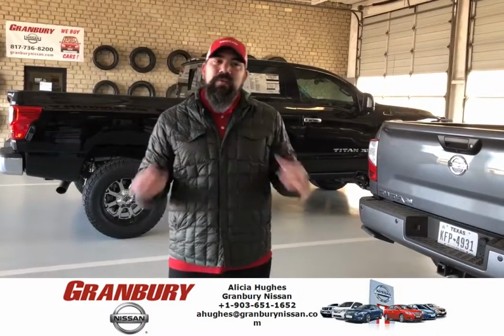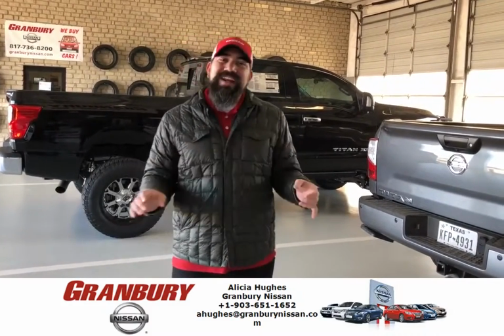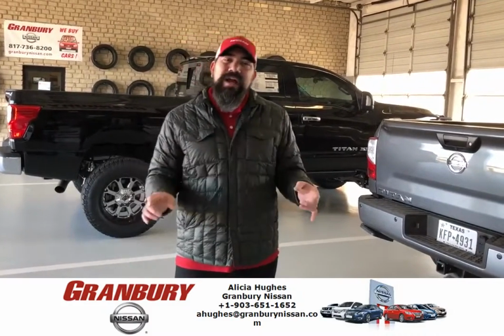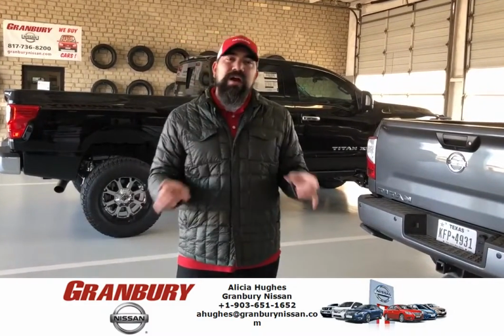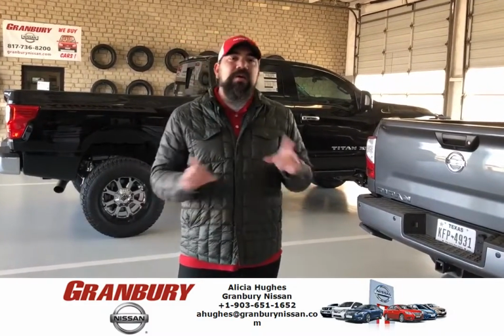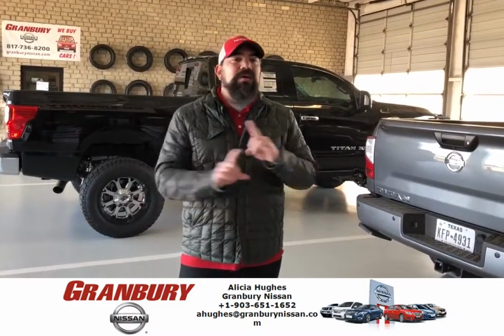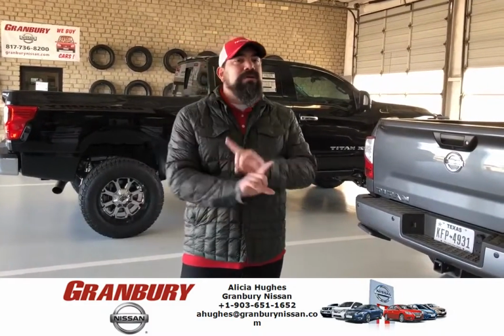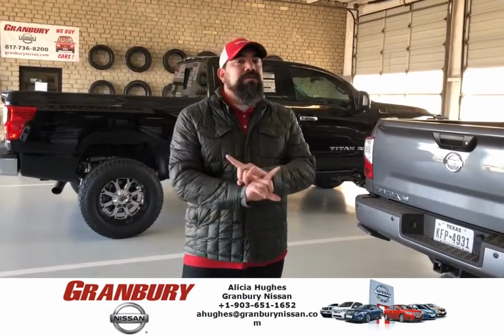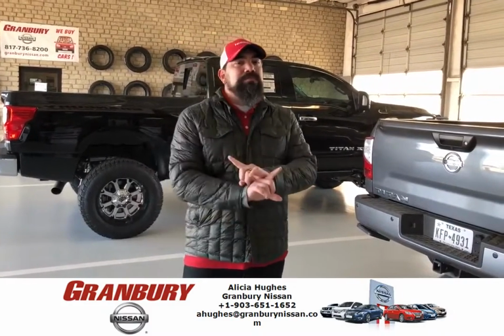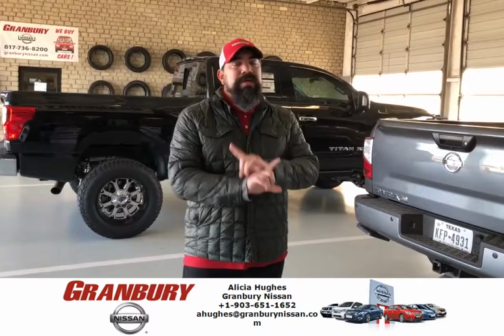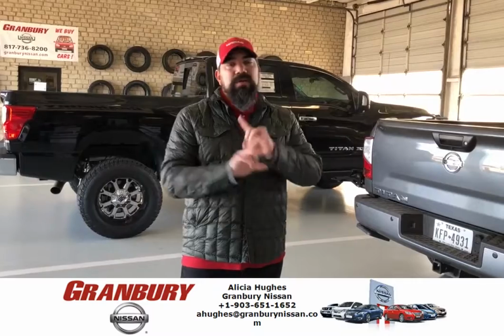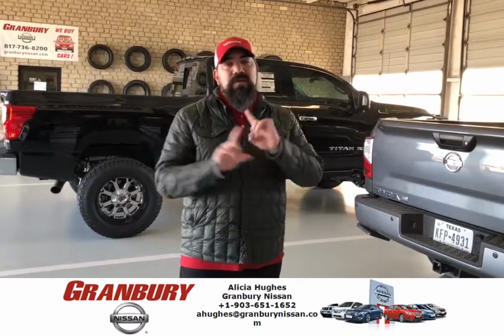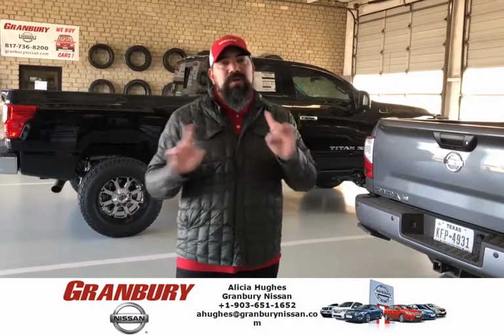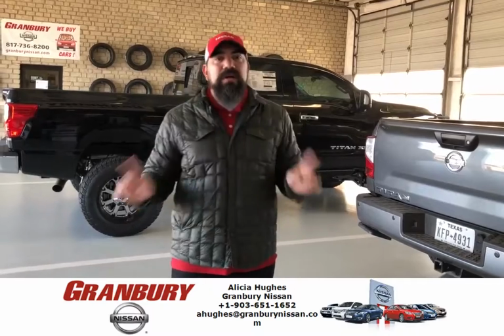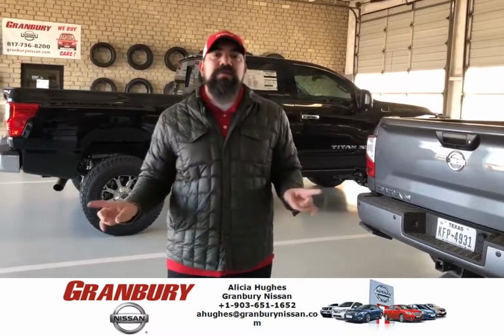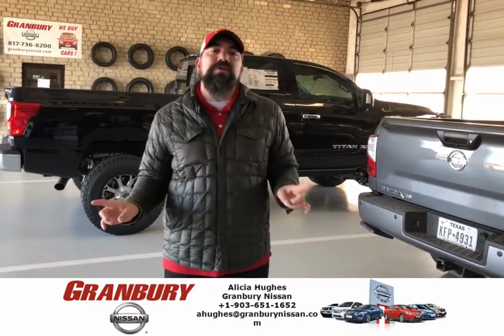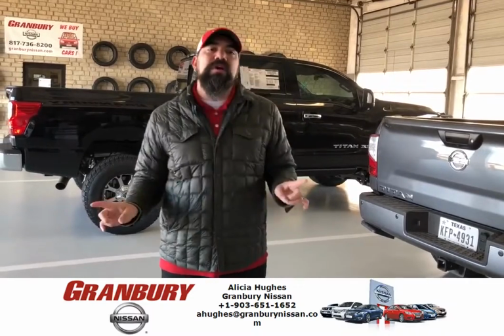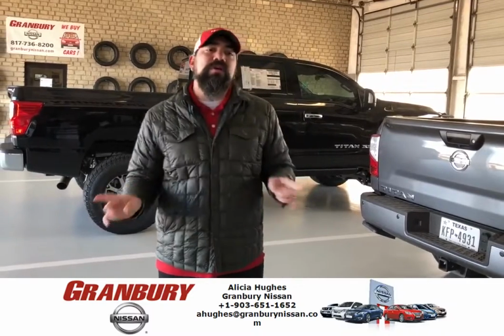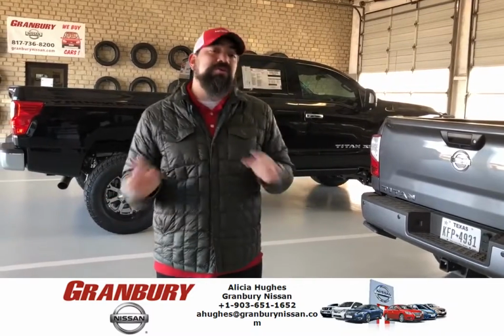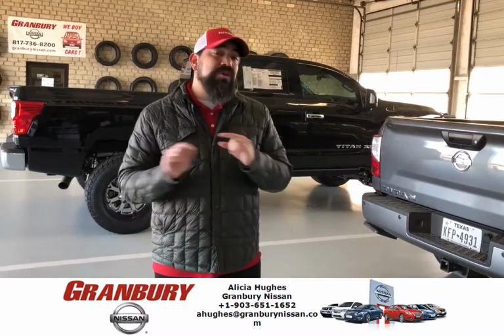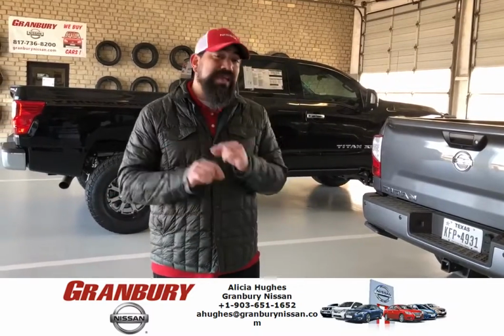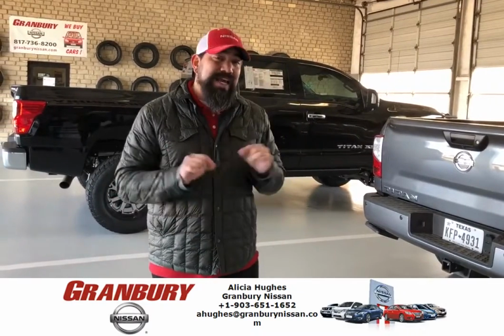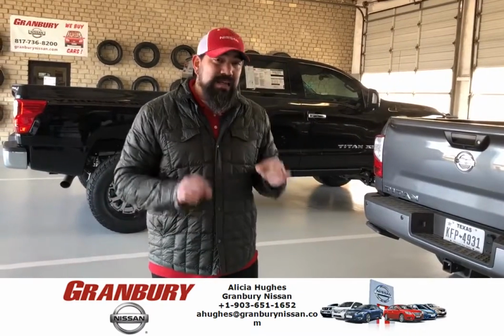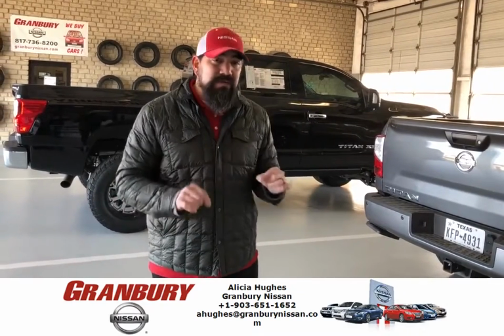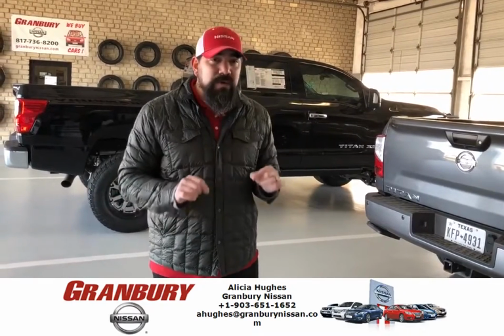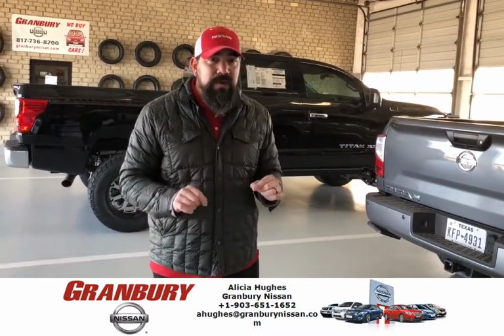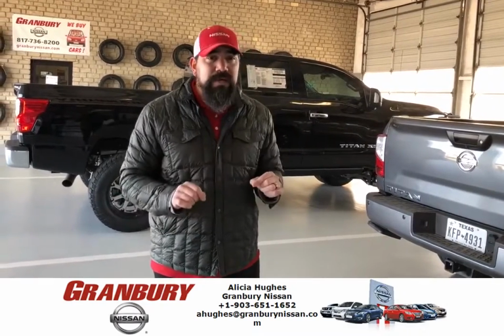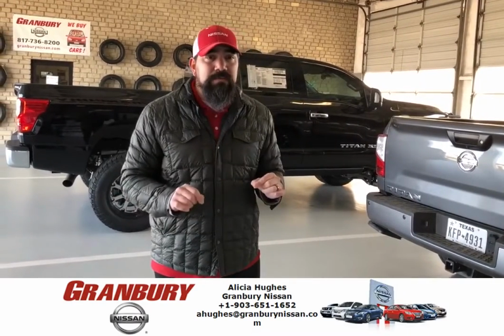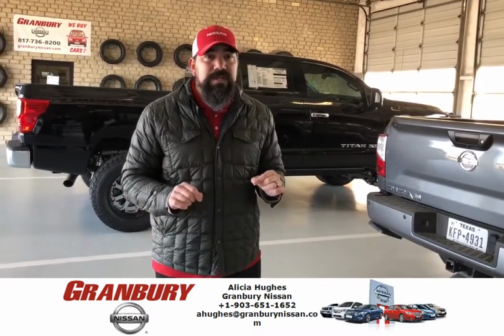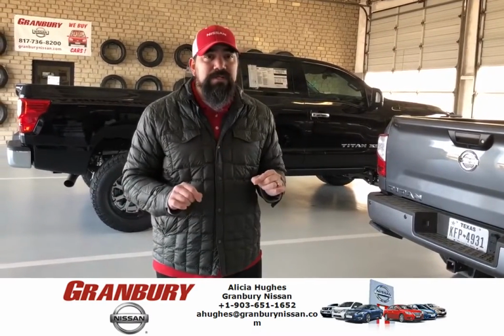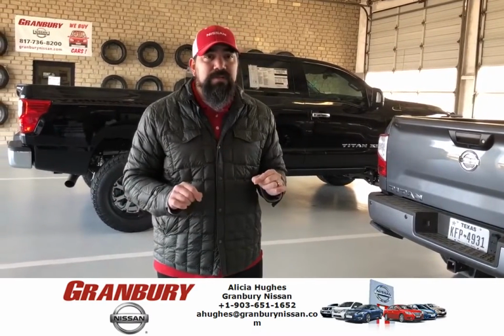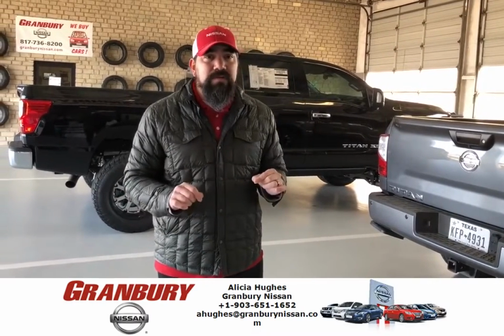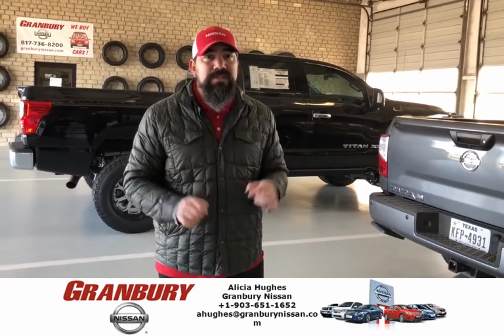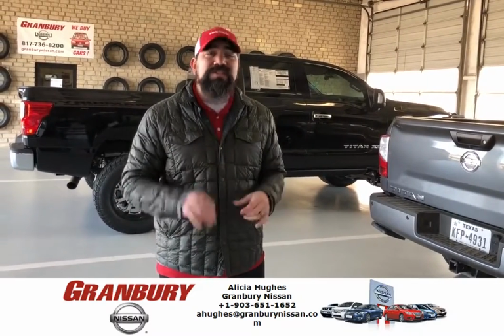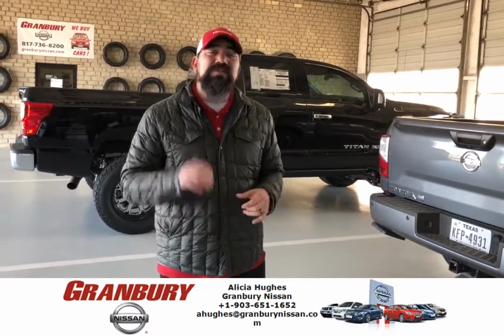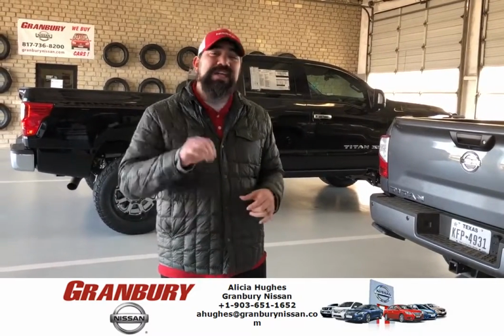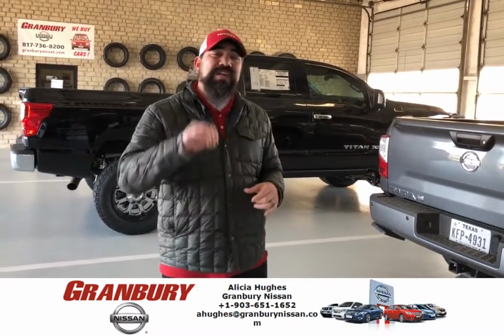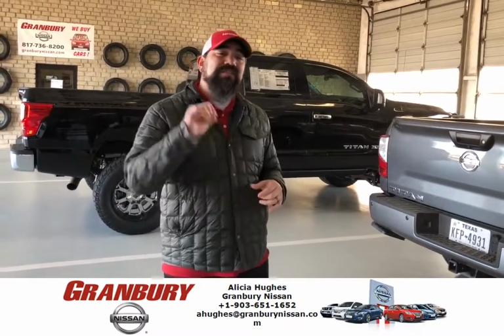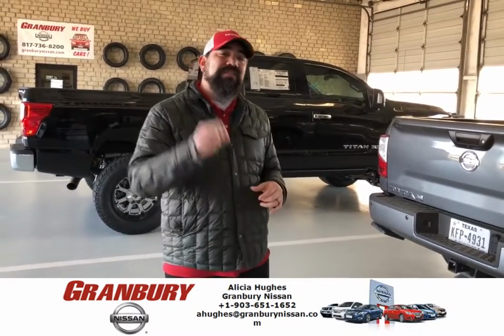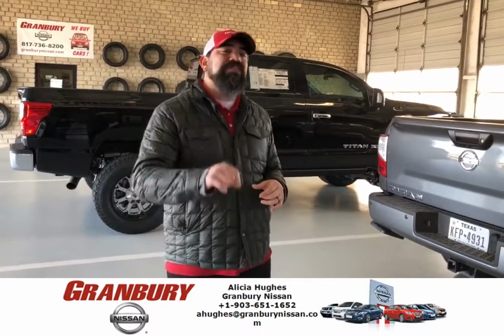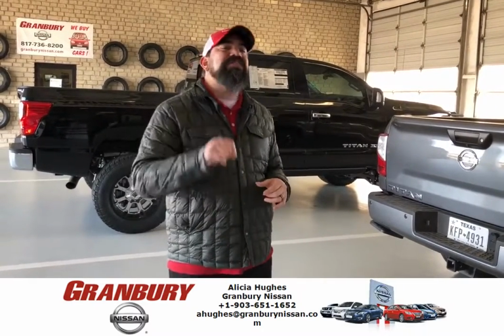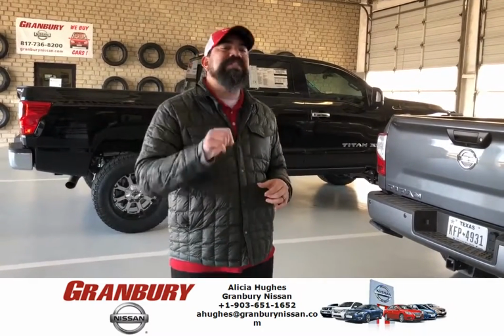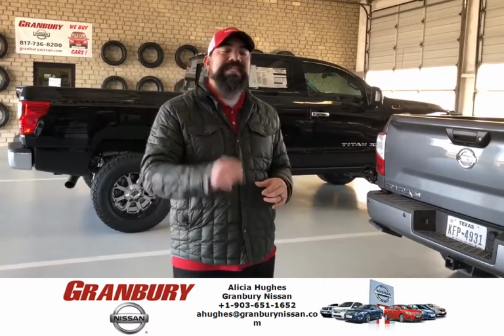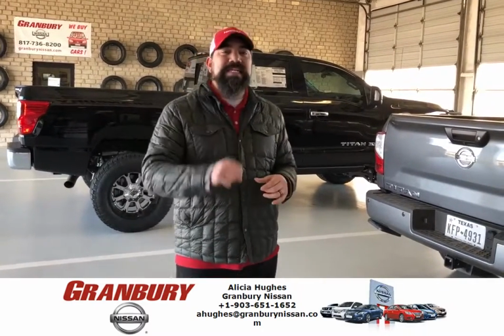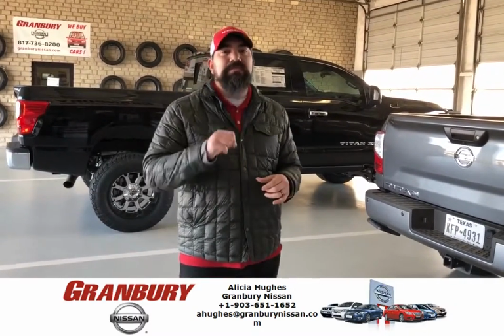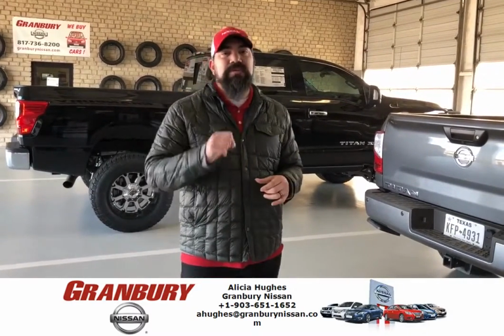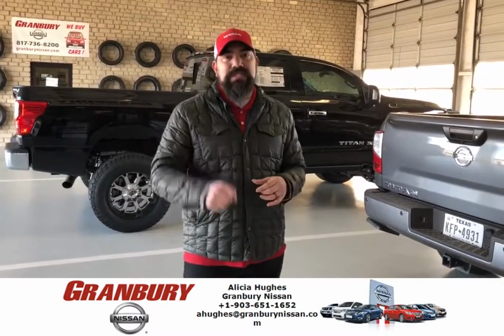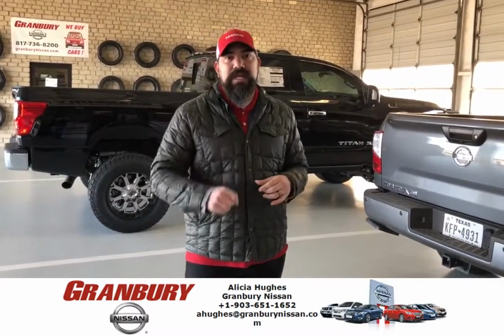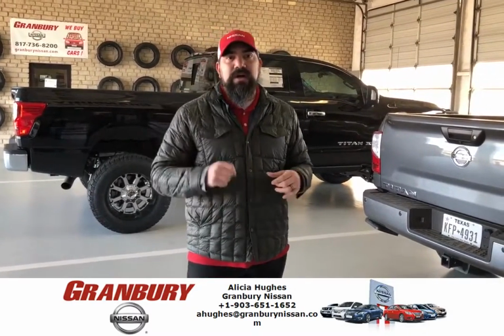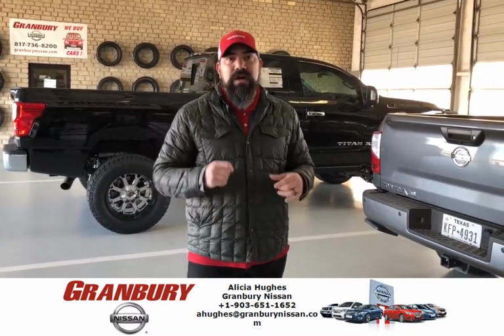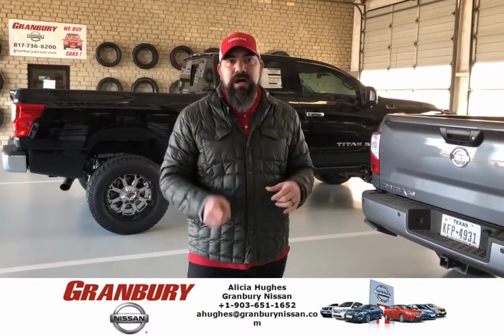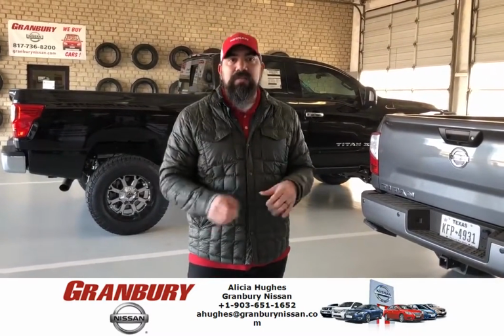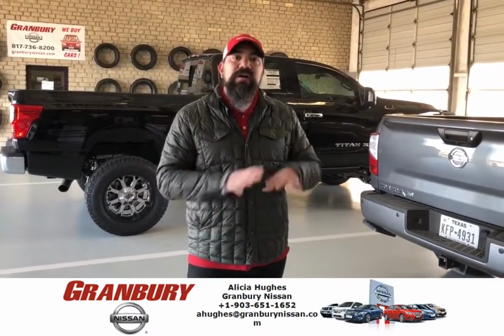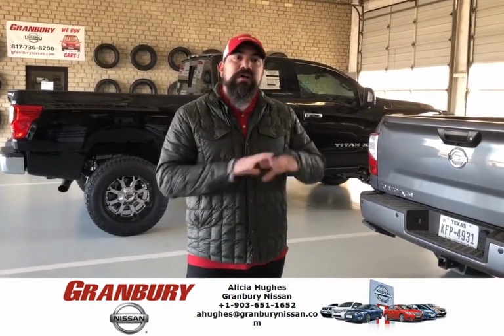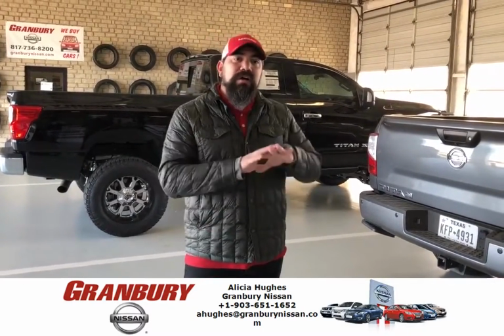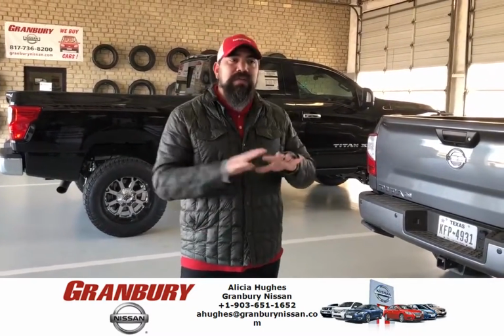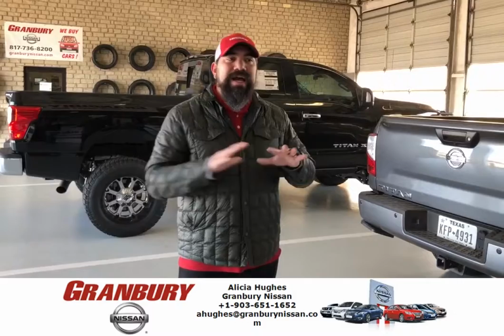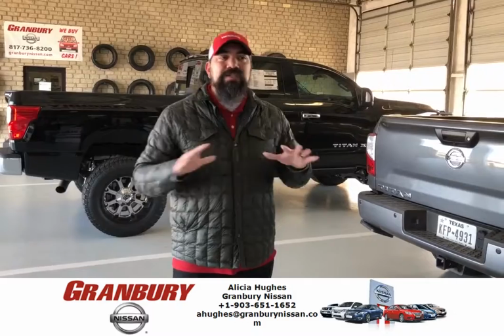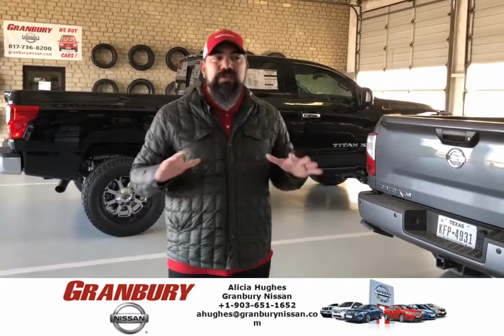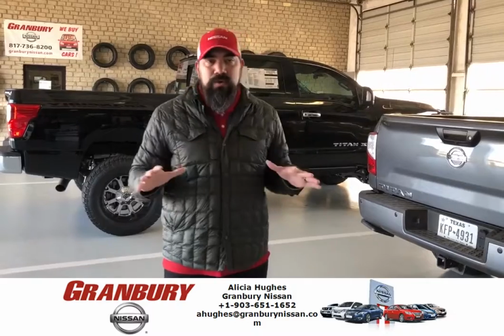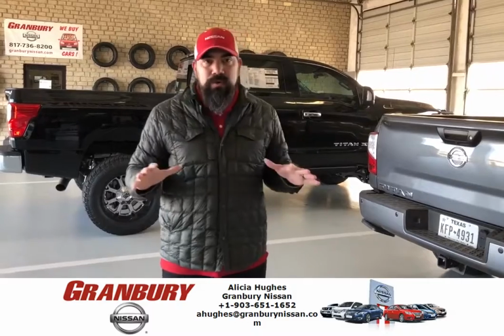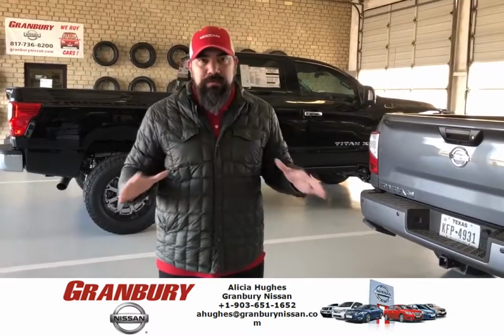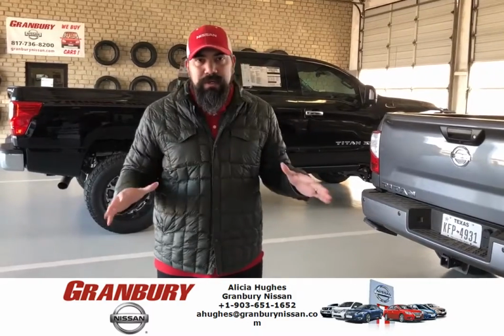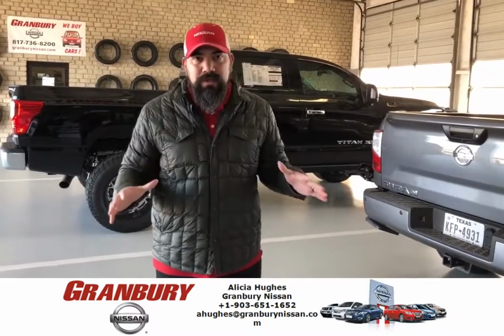And right now, spend over $100 on any of our recommended services and get 15% off of that total bill.